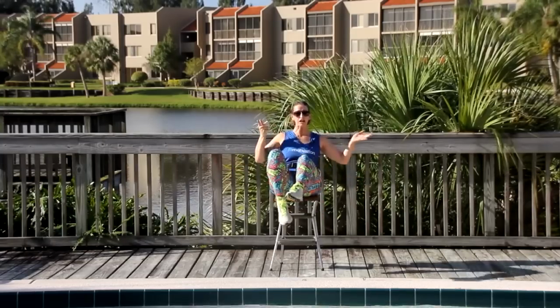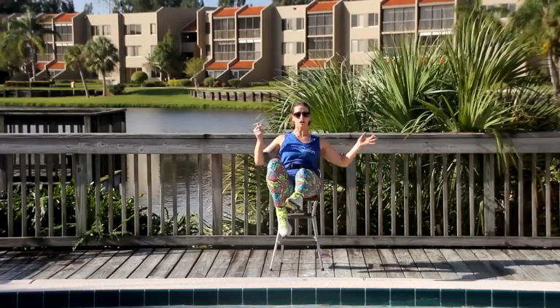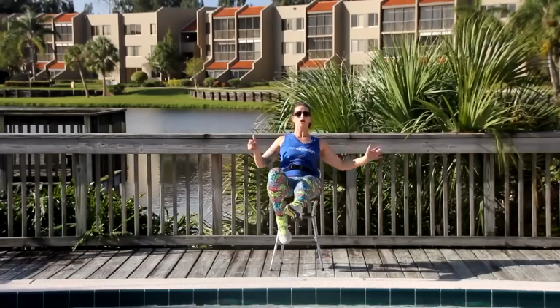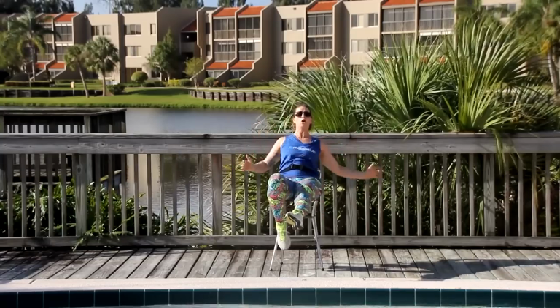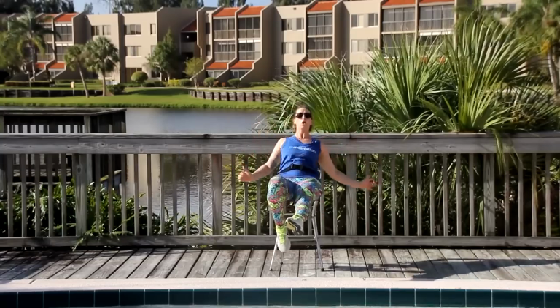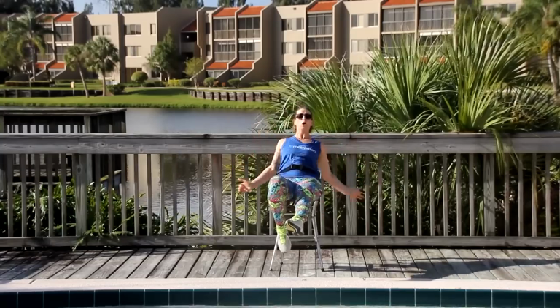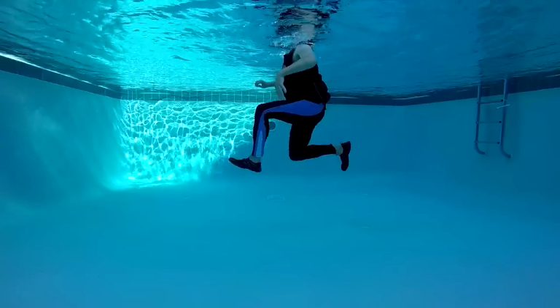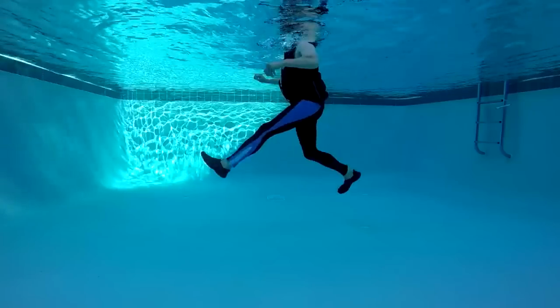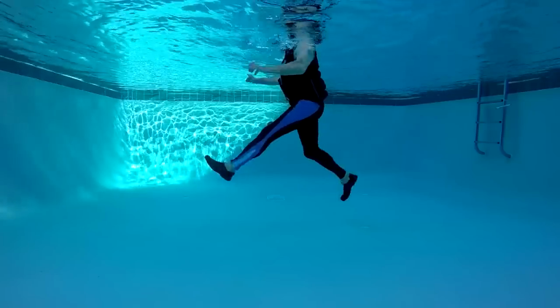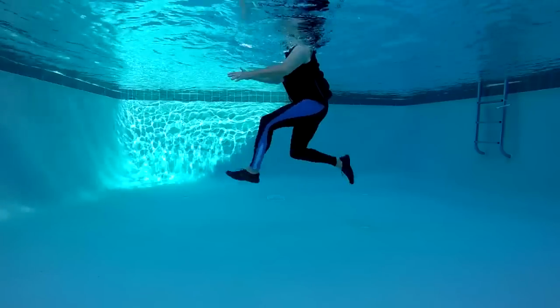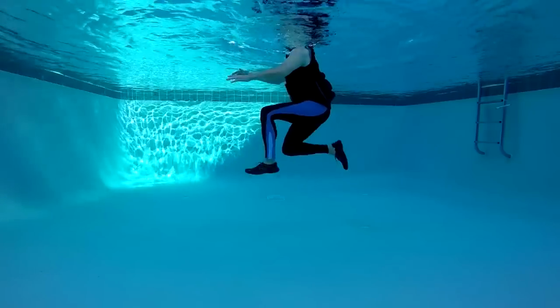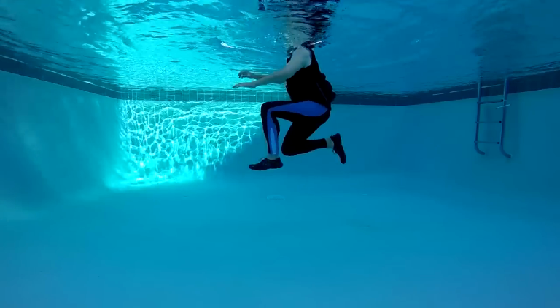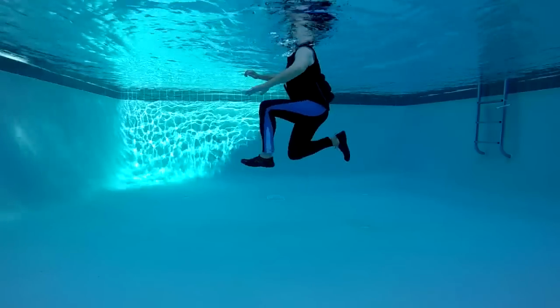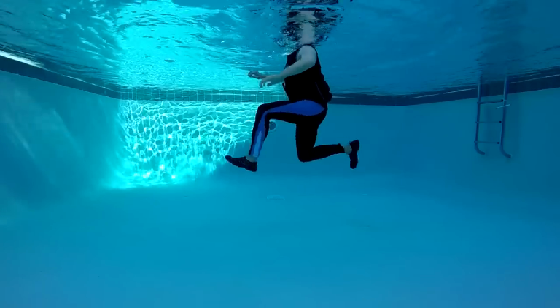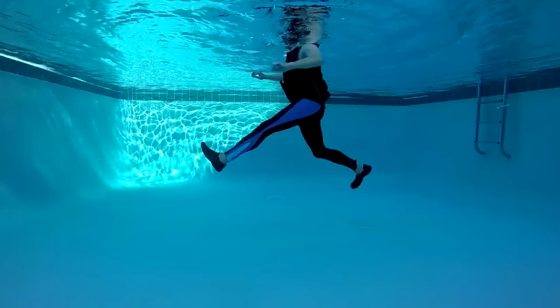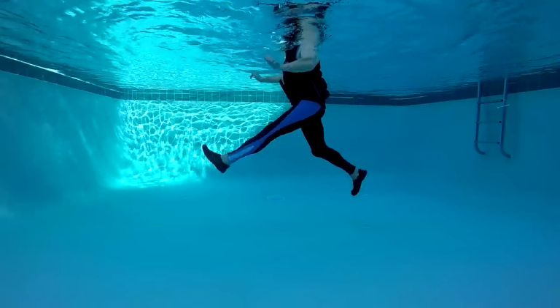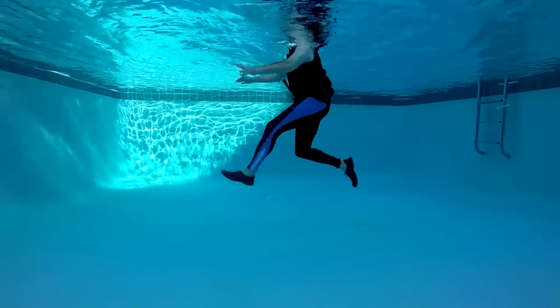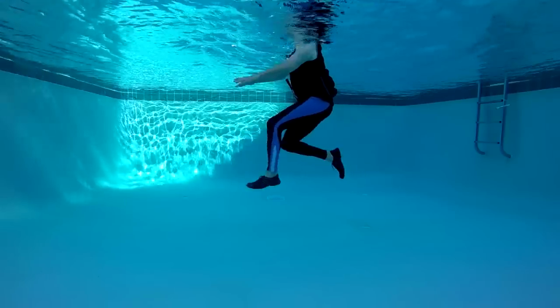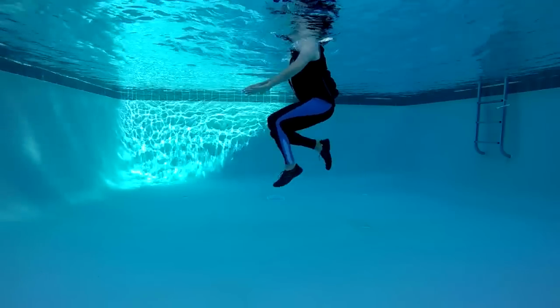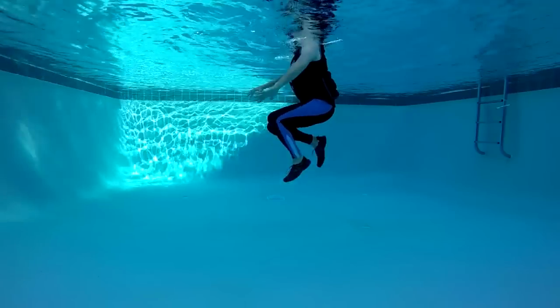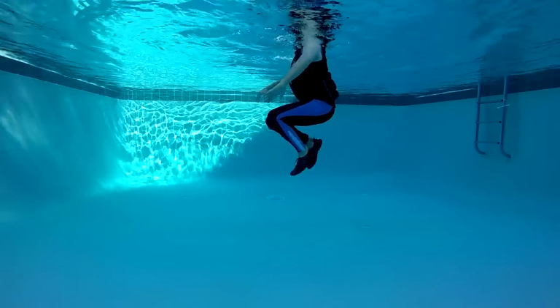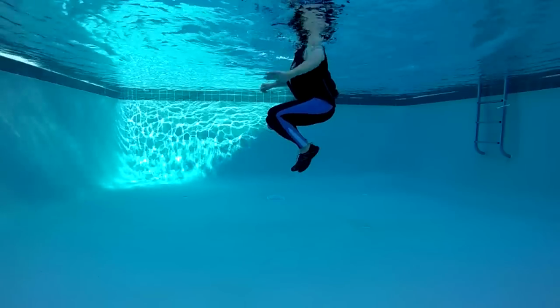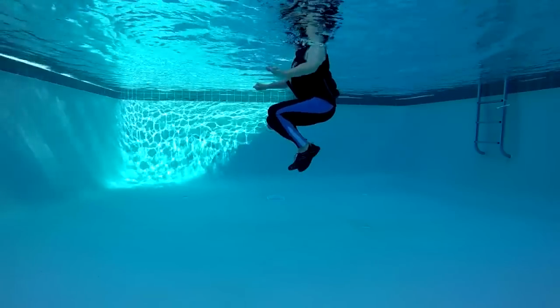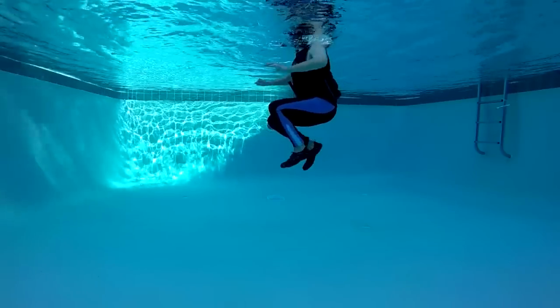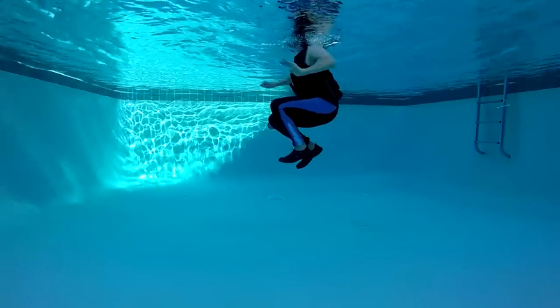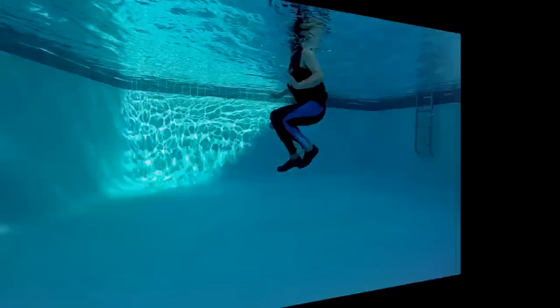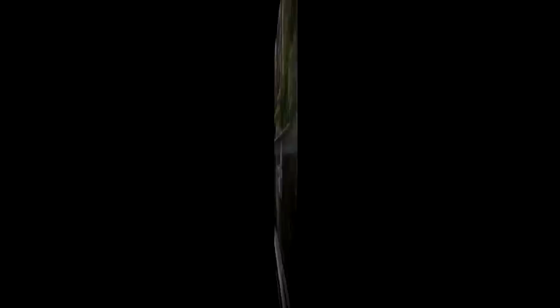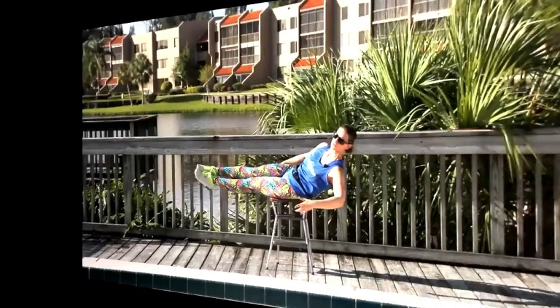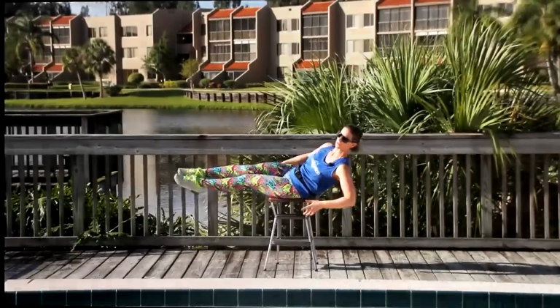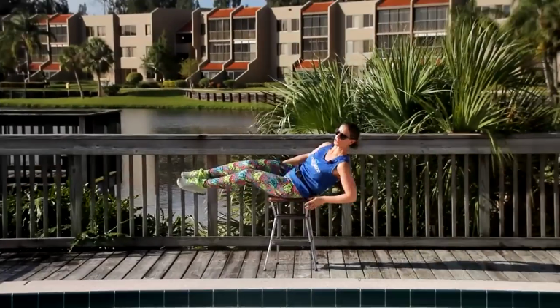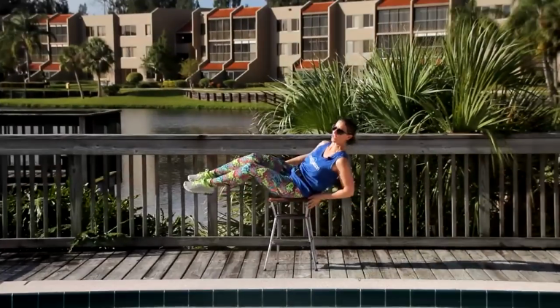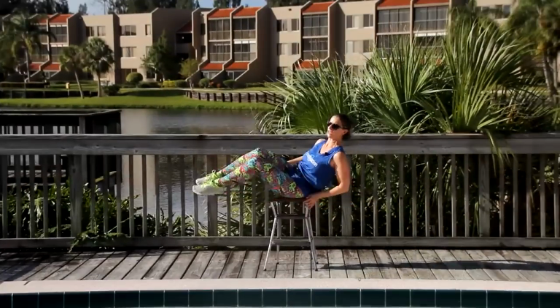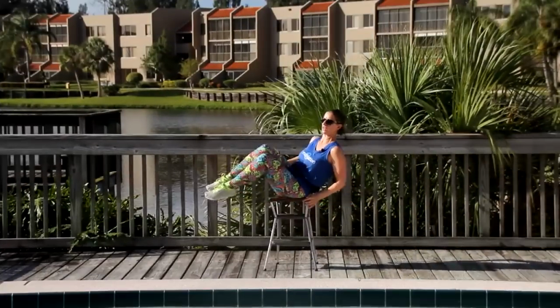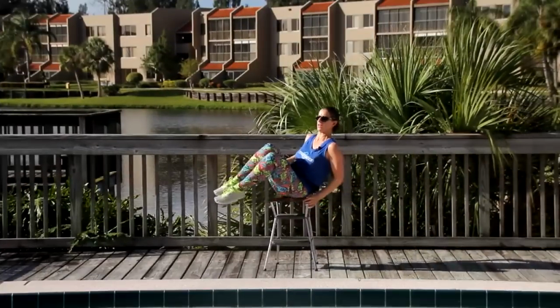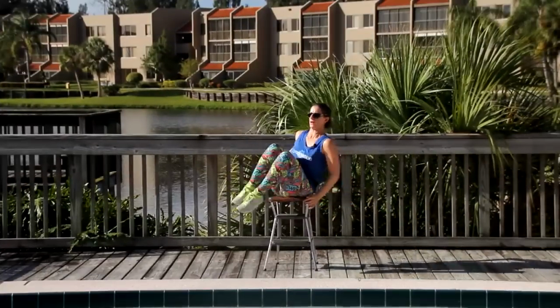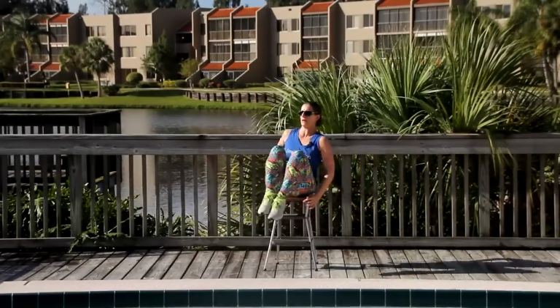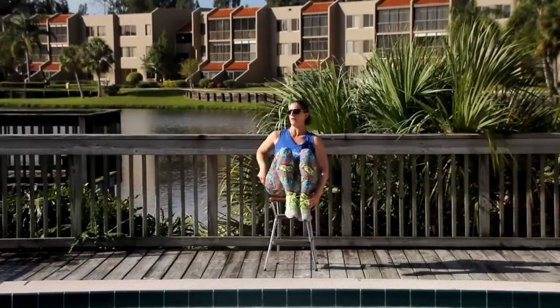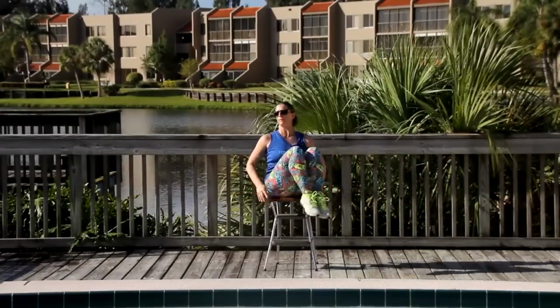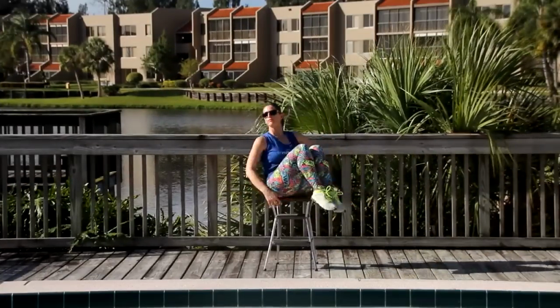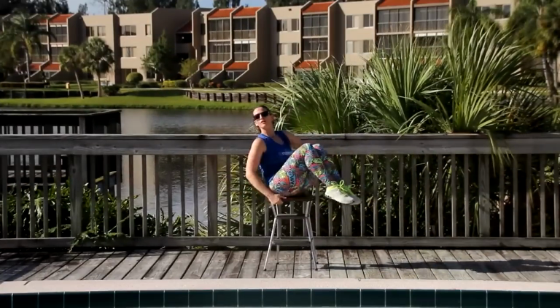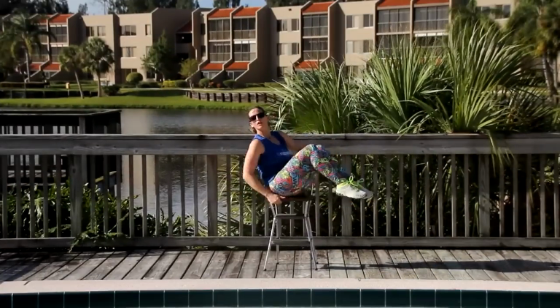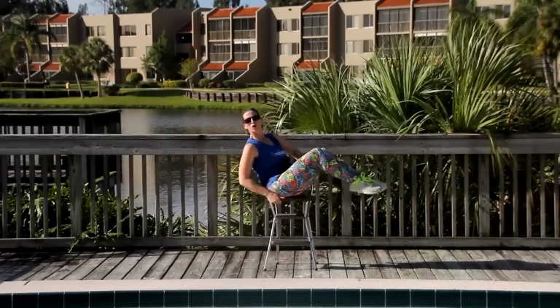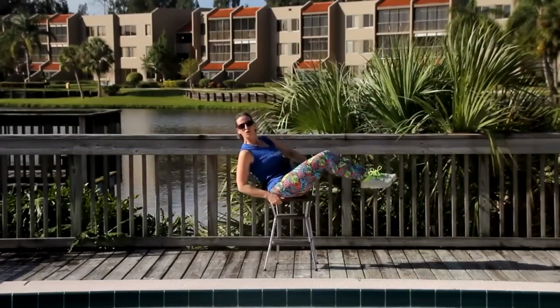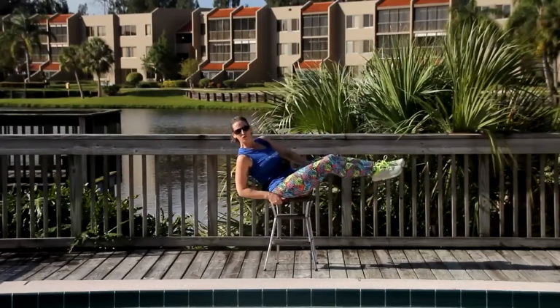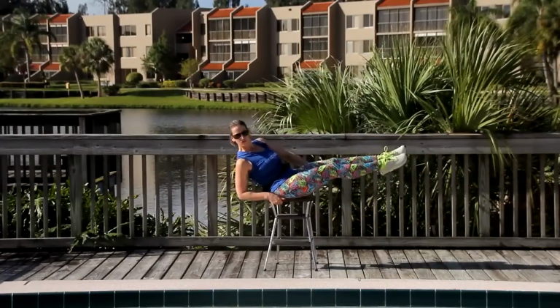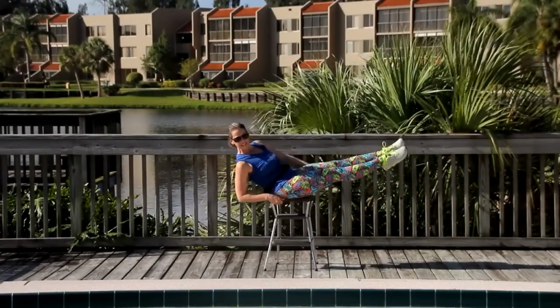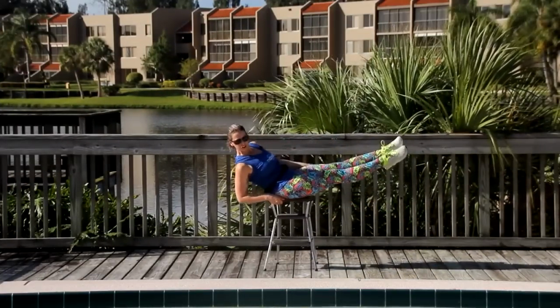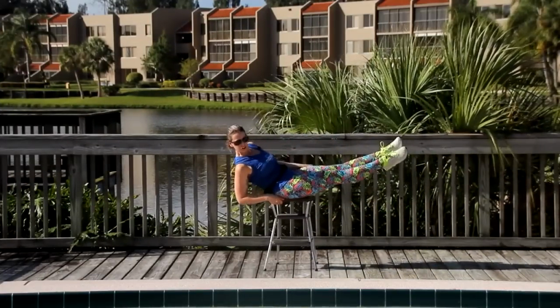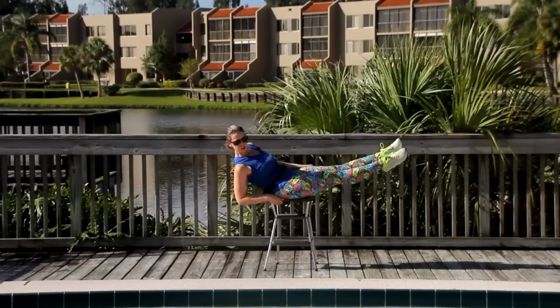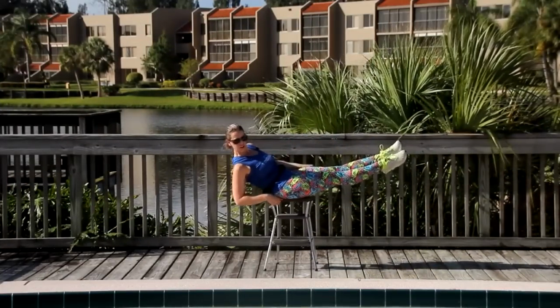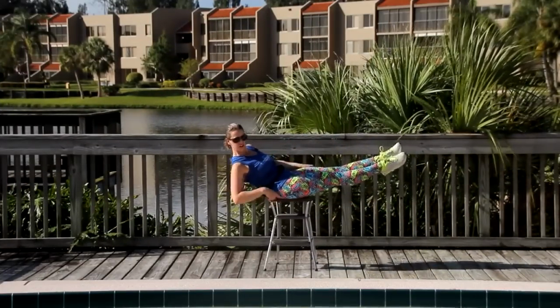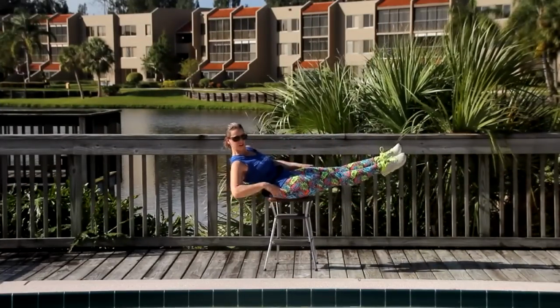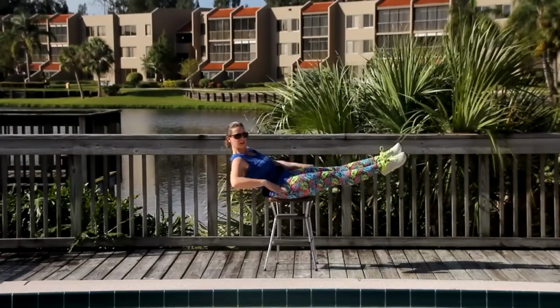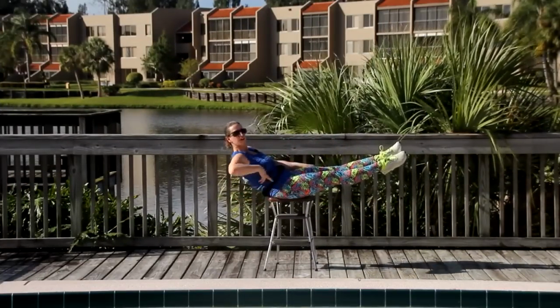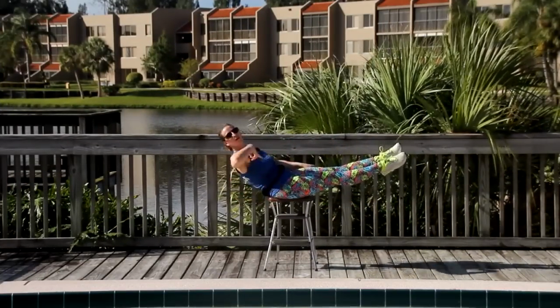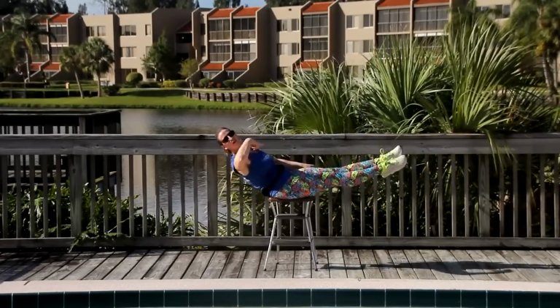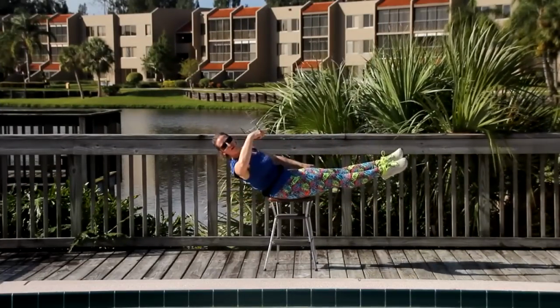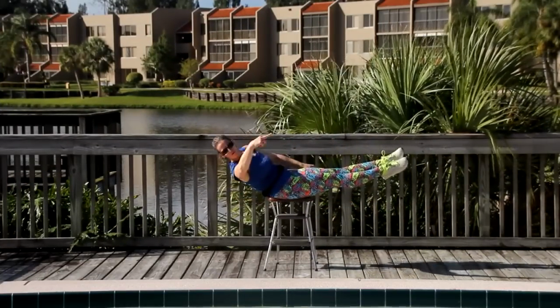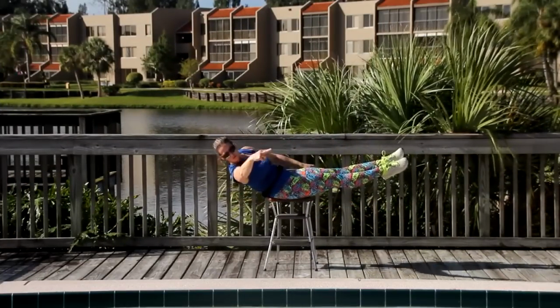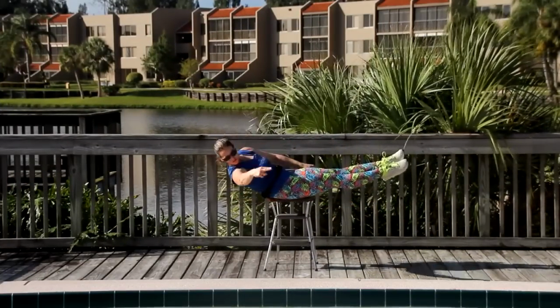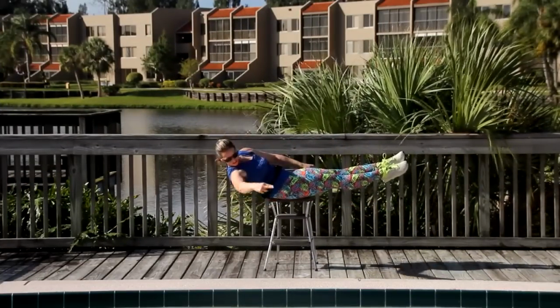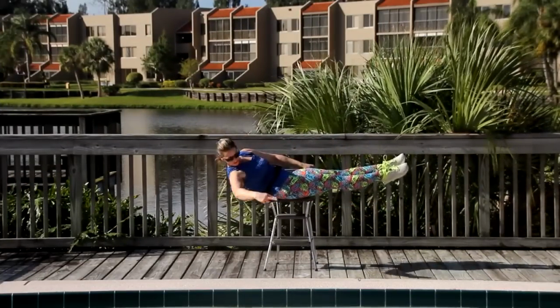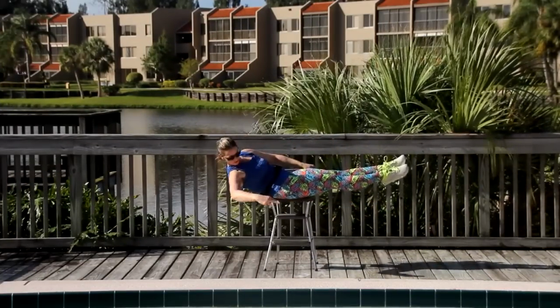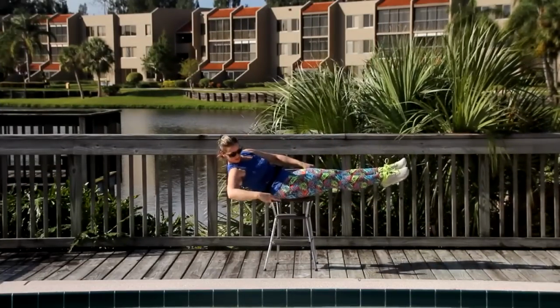Tuck, pulse, two, and three. Tuck, reach, rotisserie.